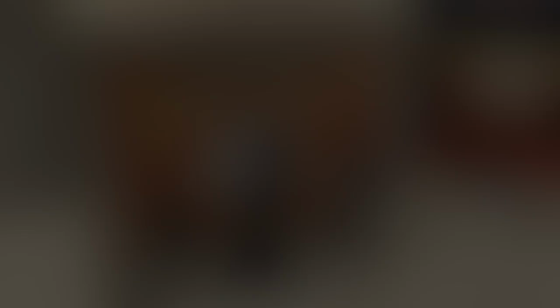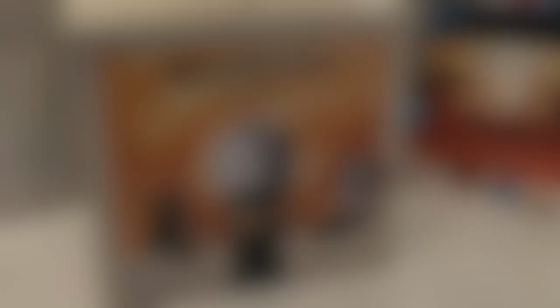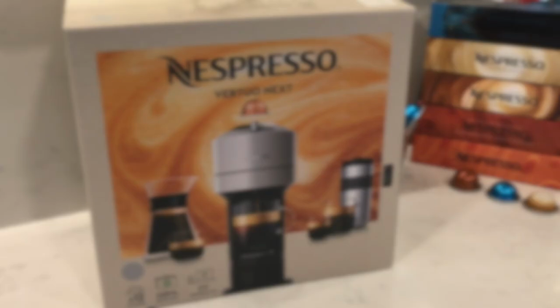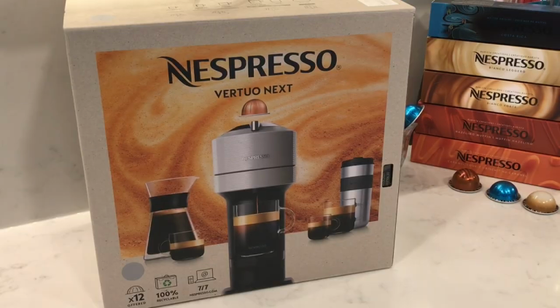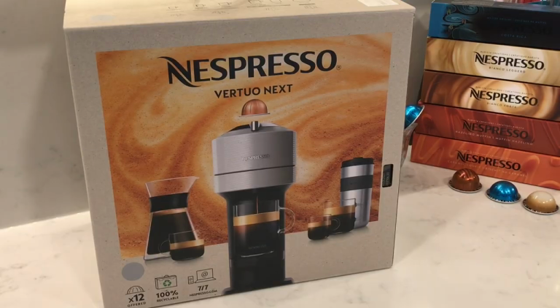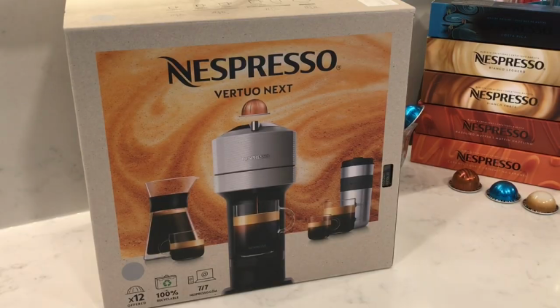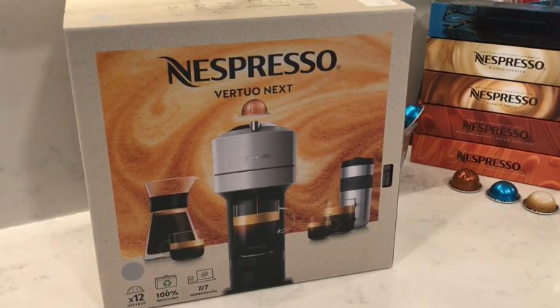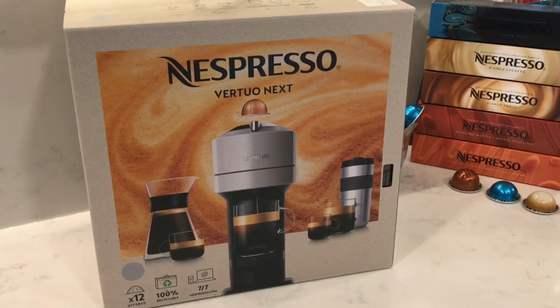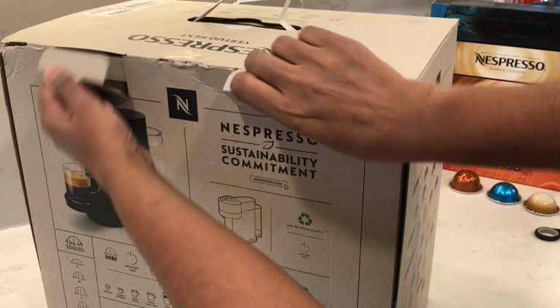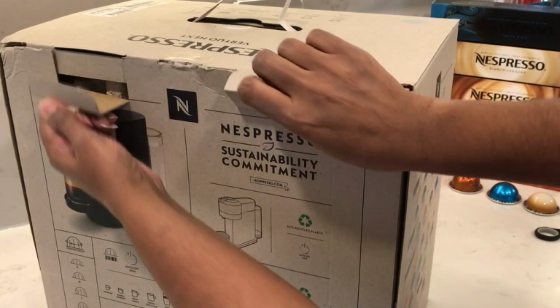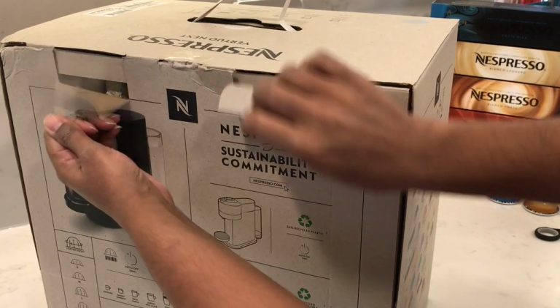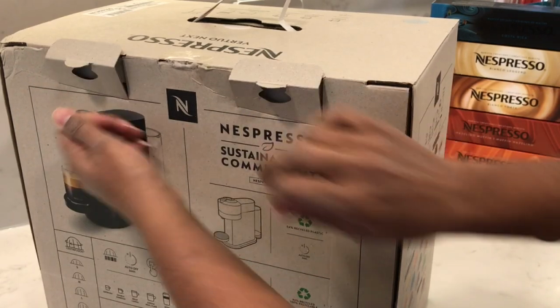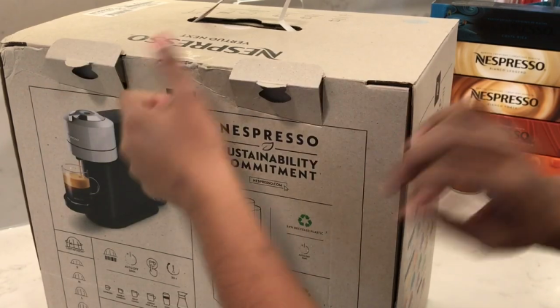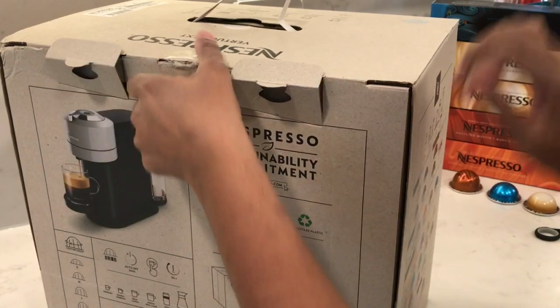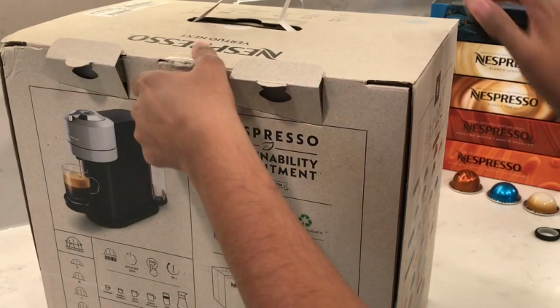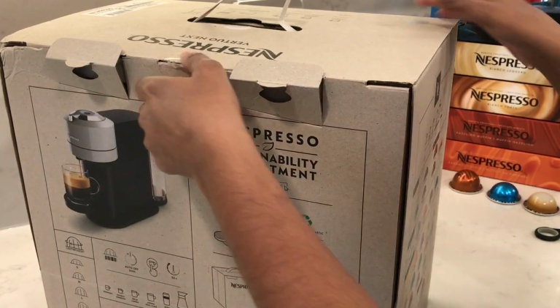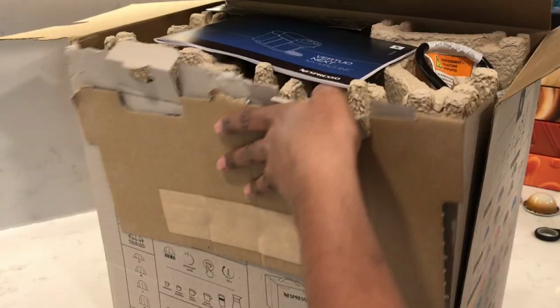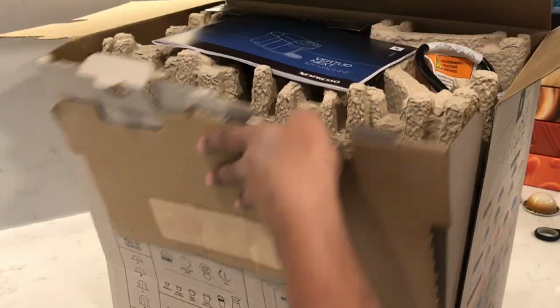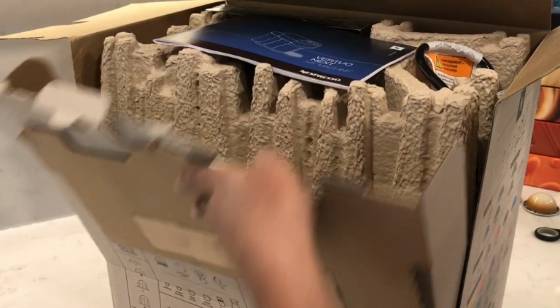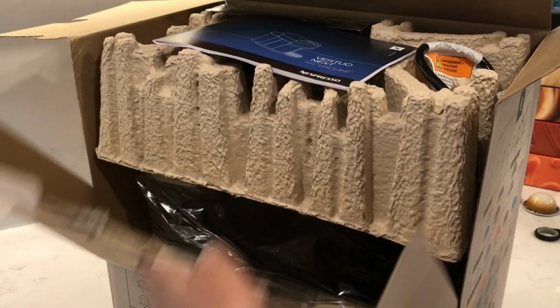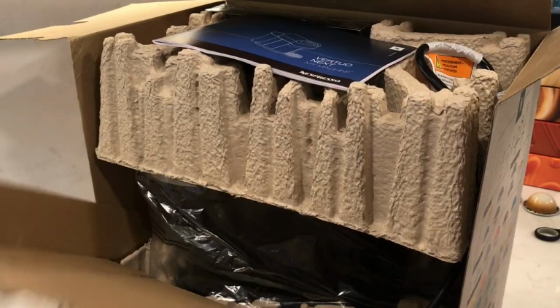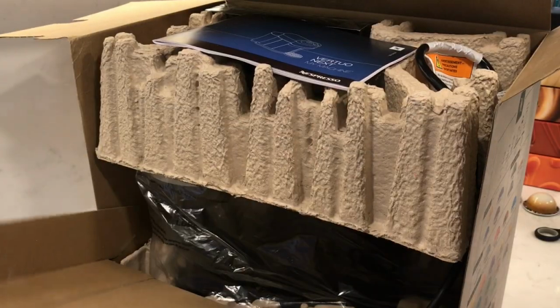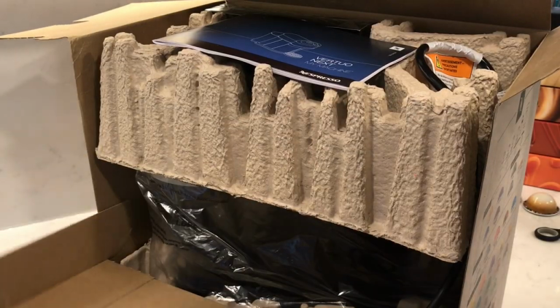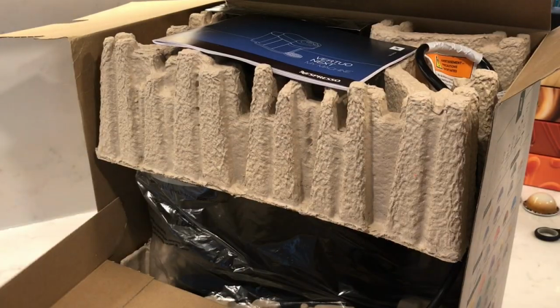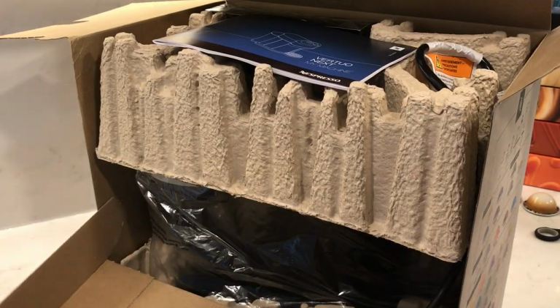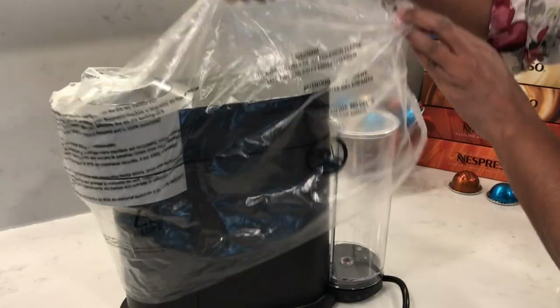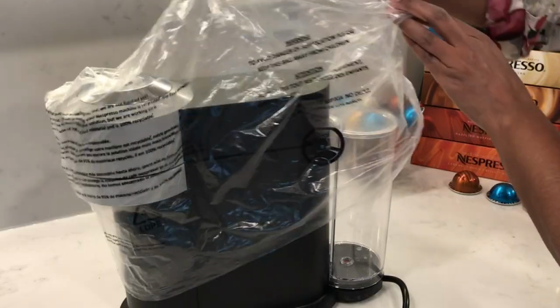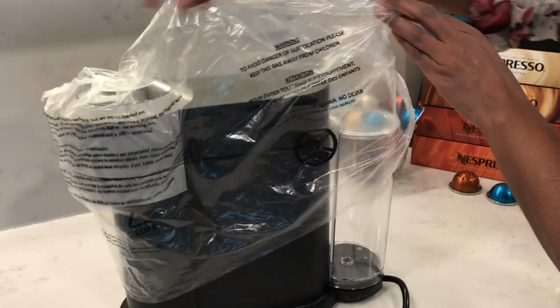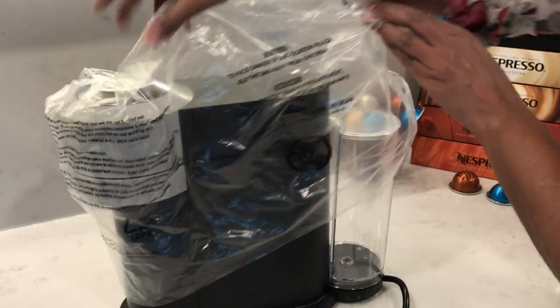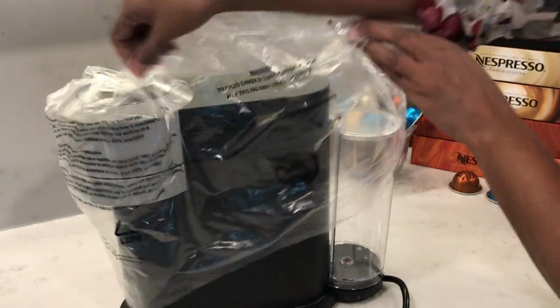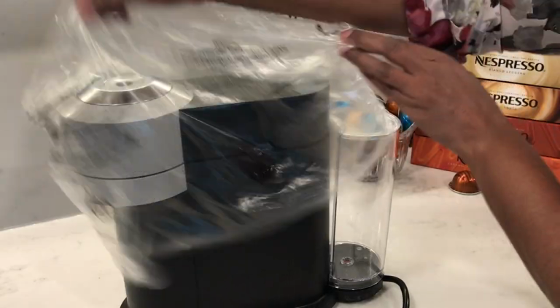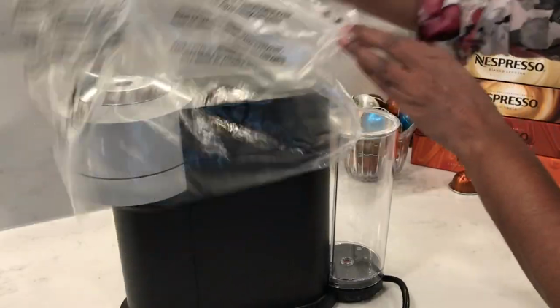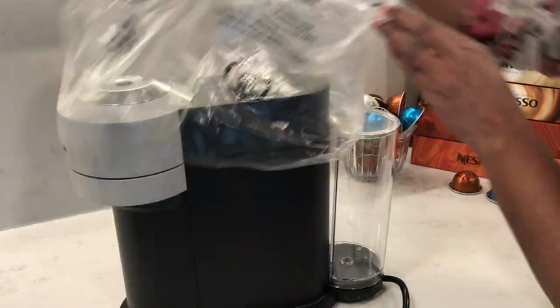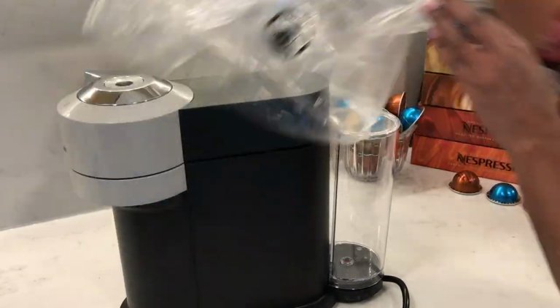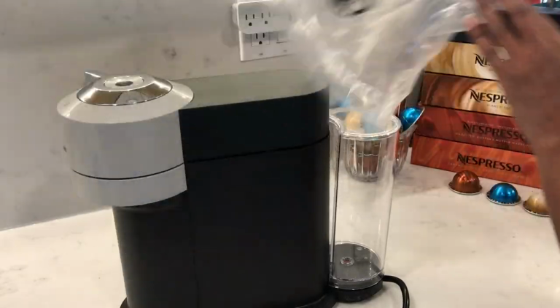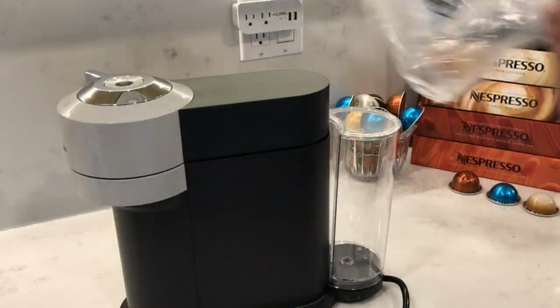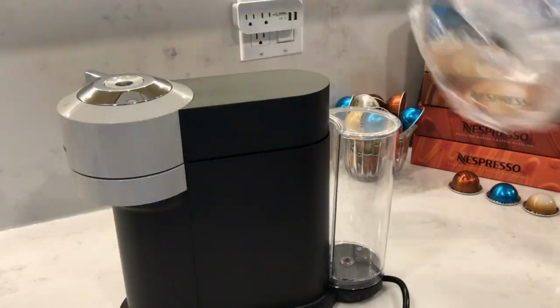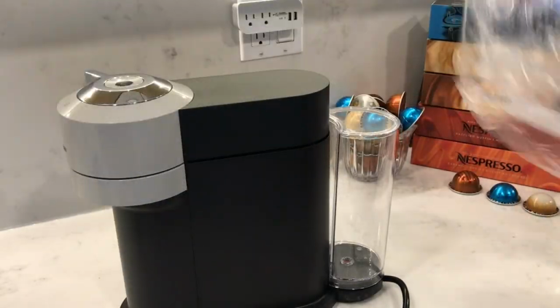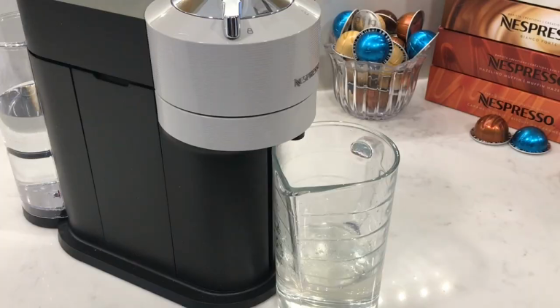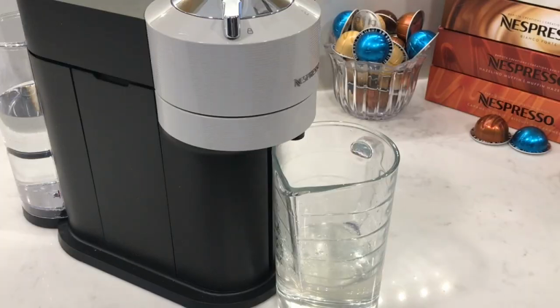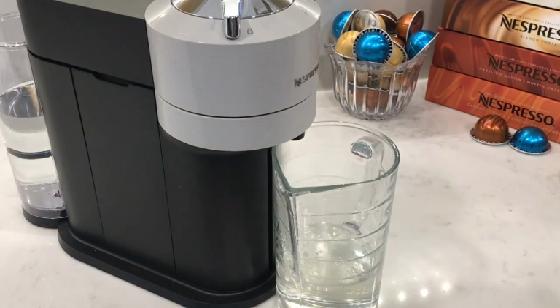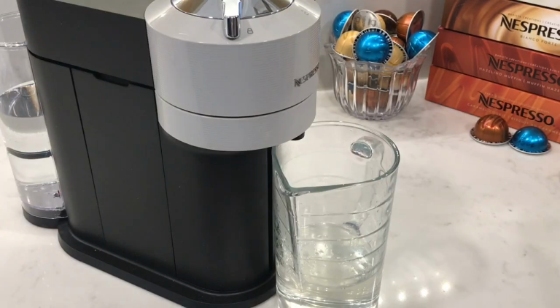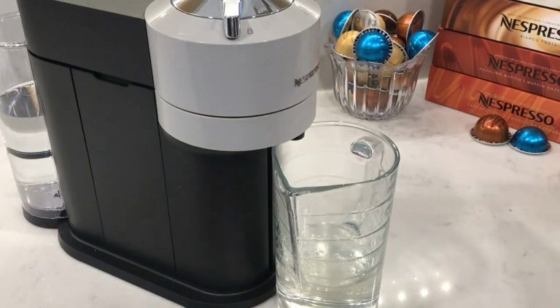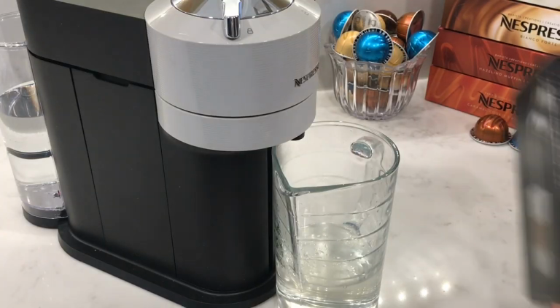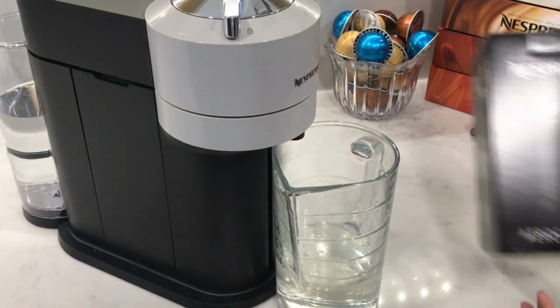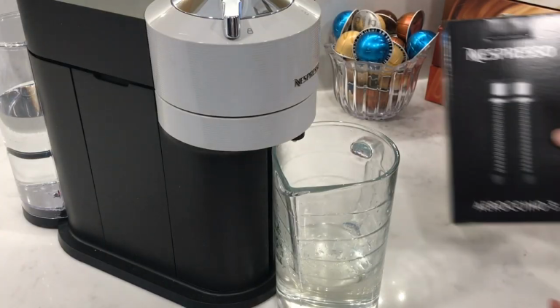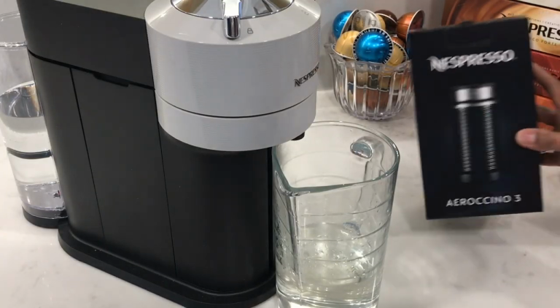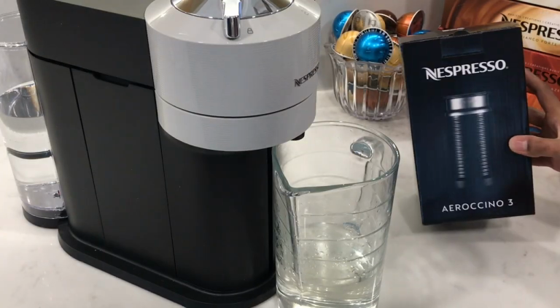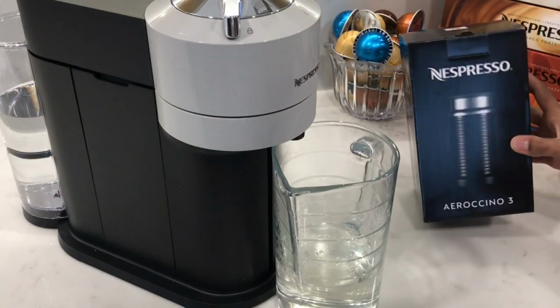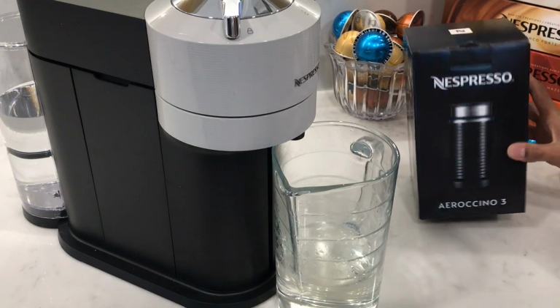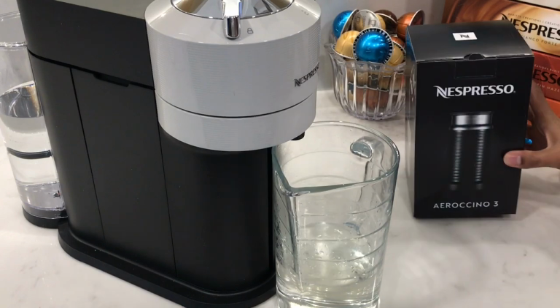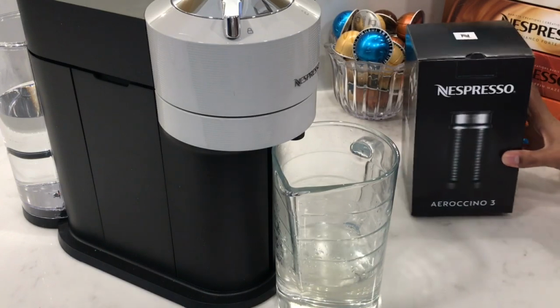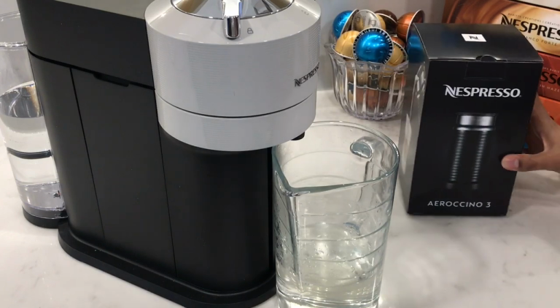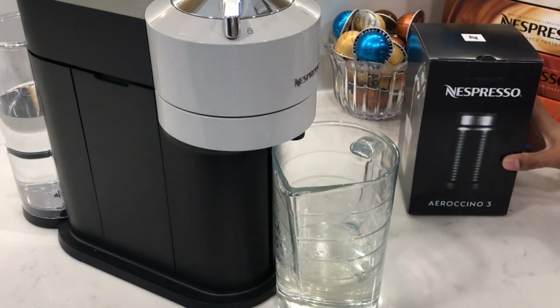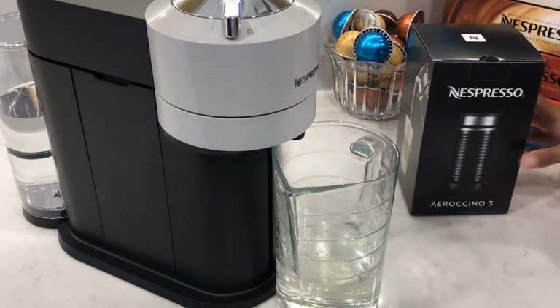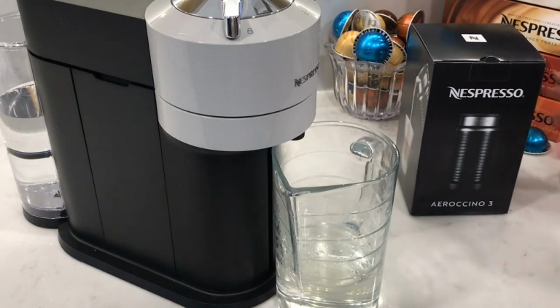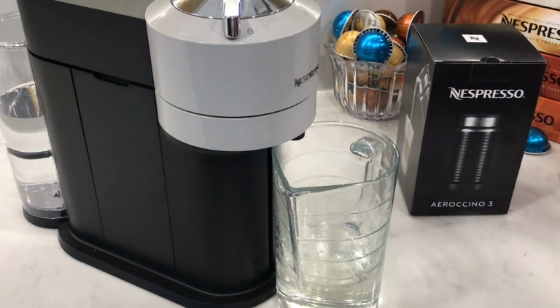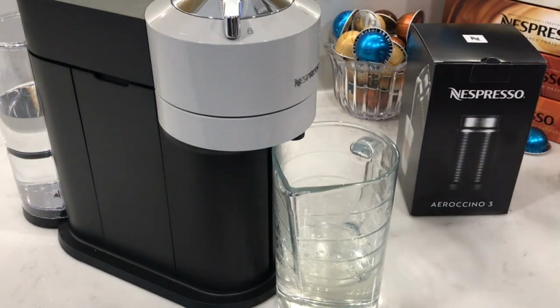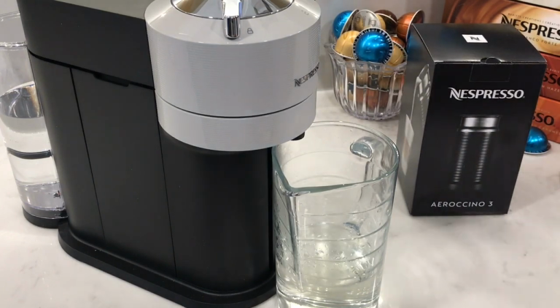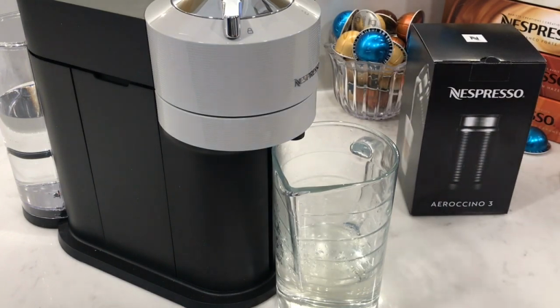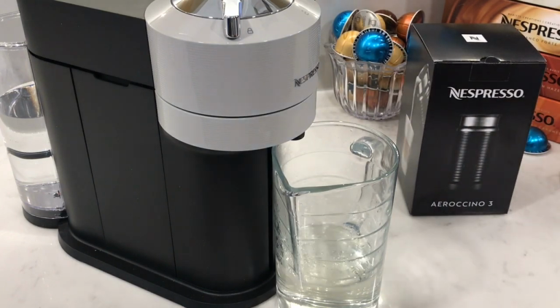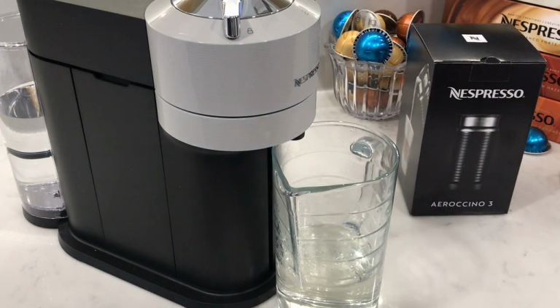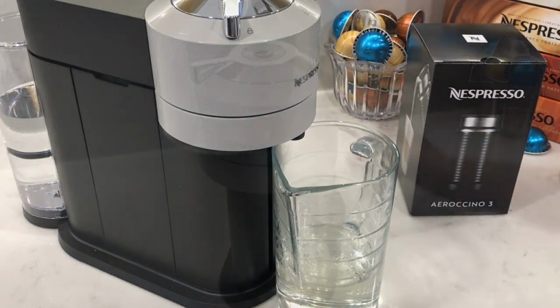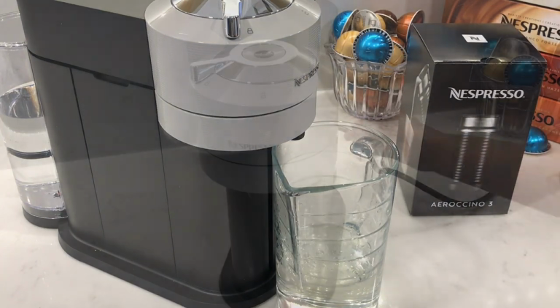In this video, I'm going to be reviewing and testing out the Nespresso Virtuonext together with the Aerocino 3.